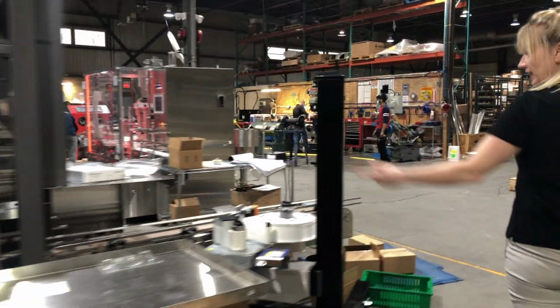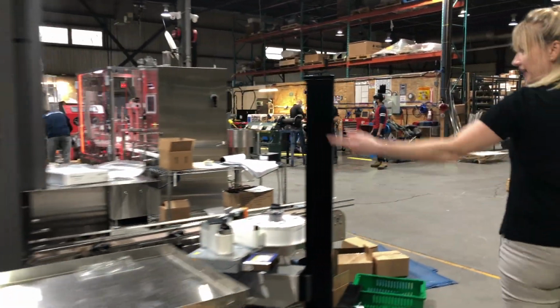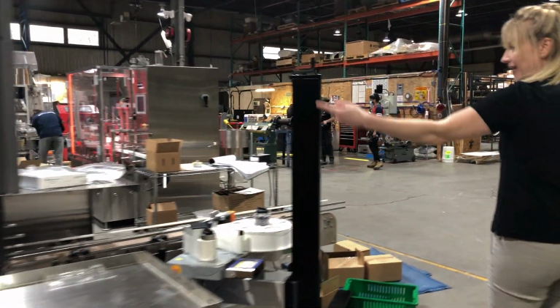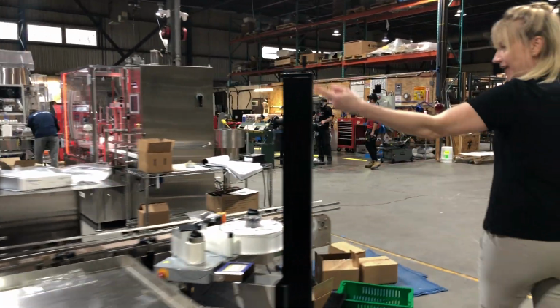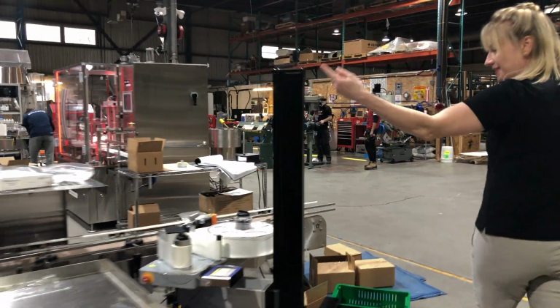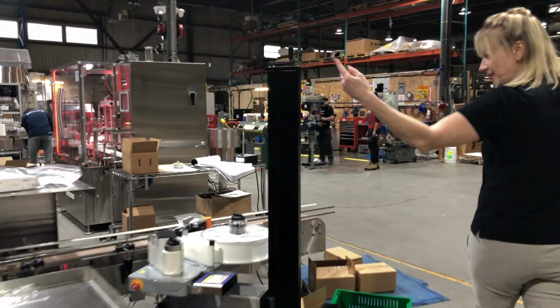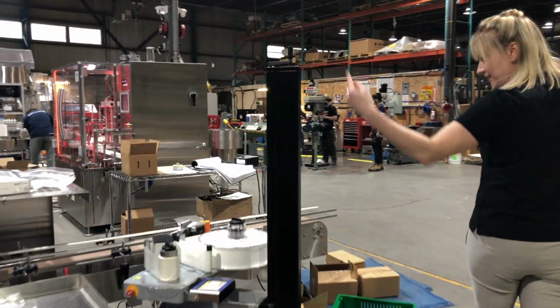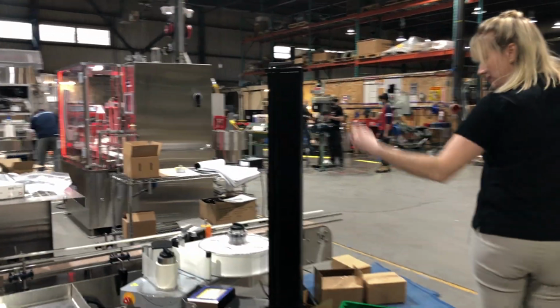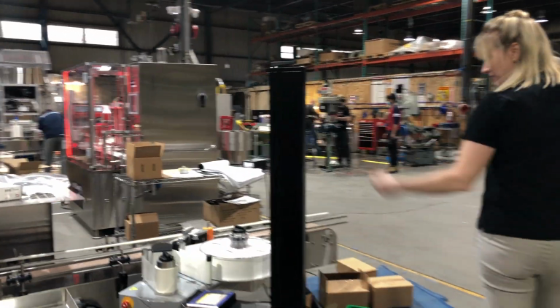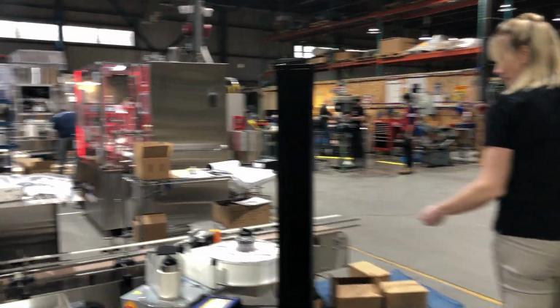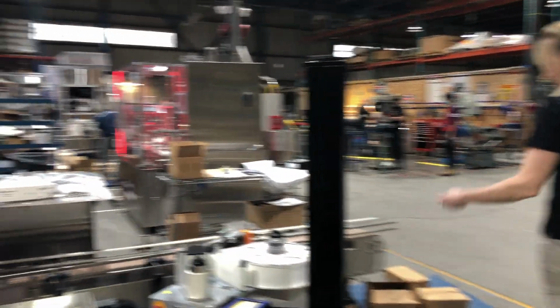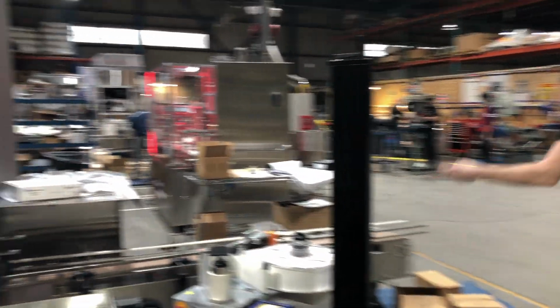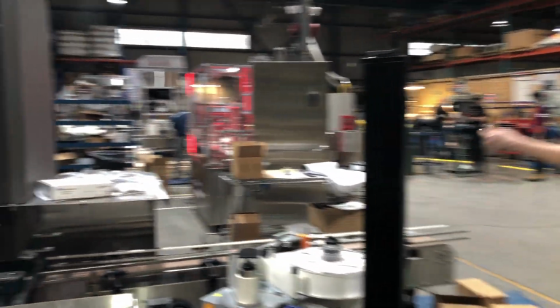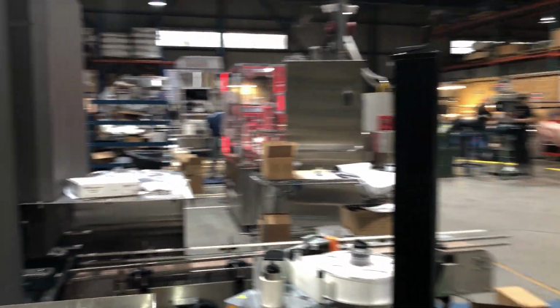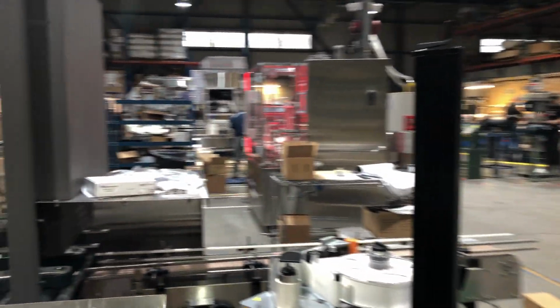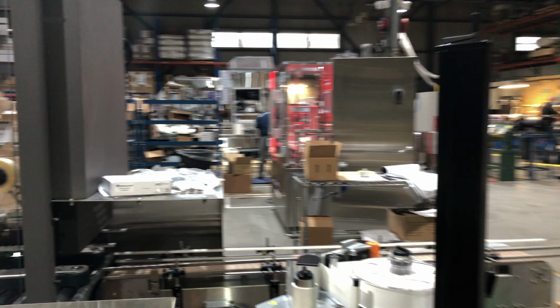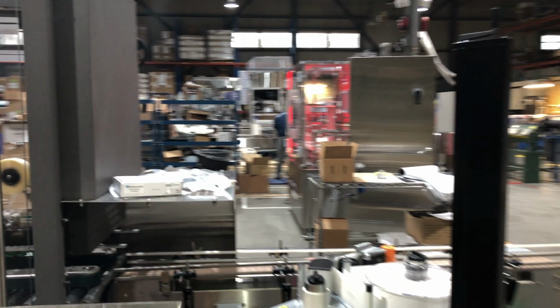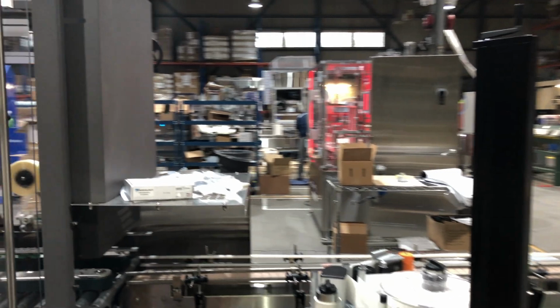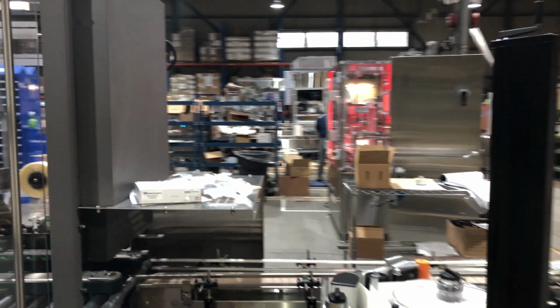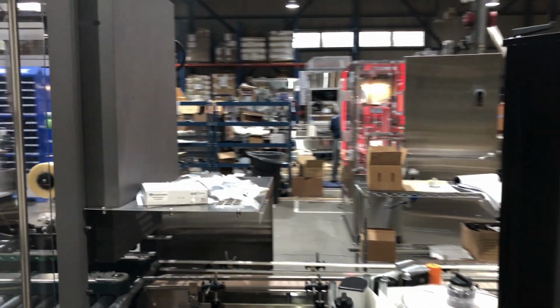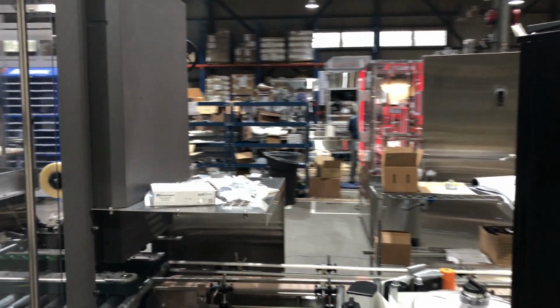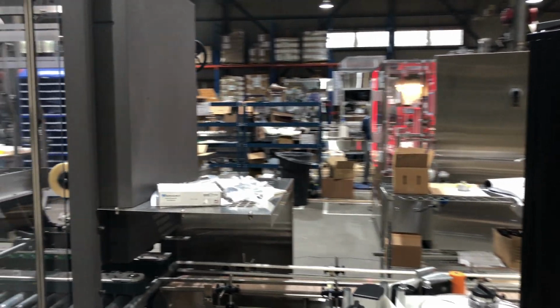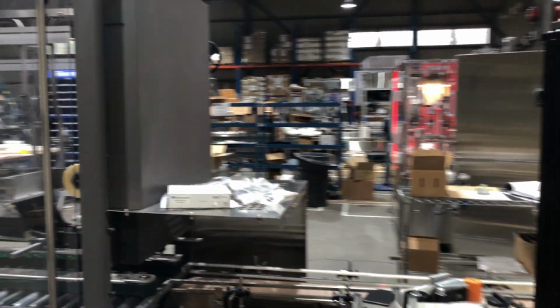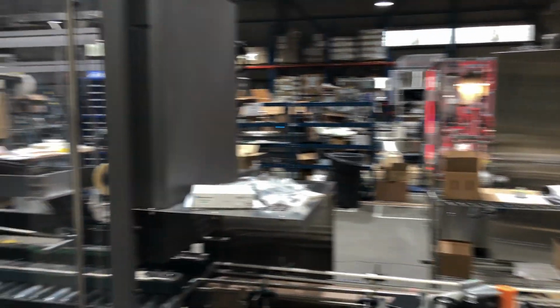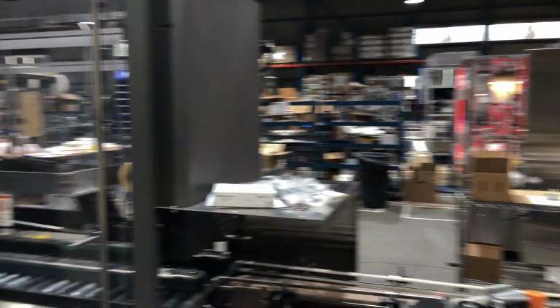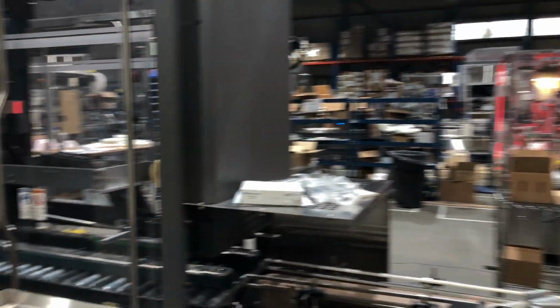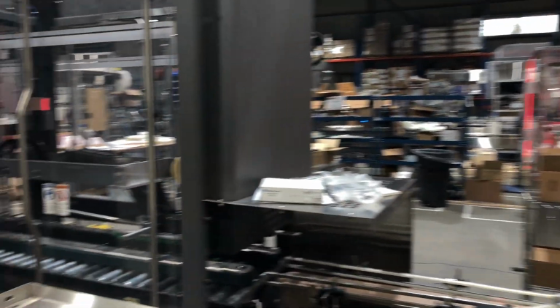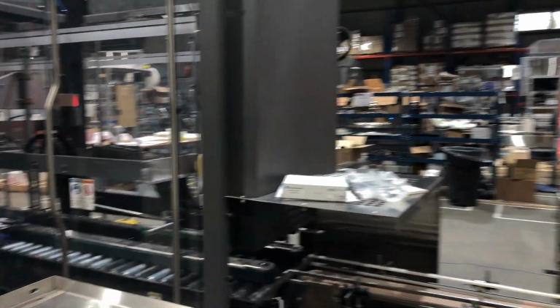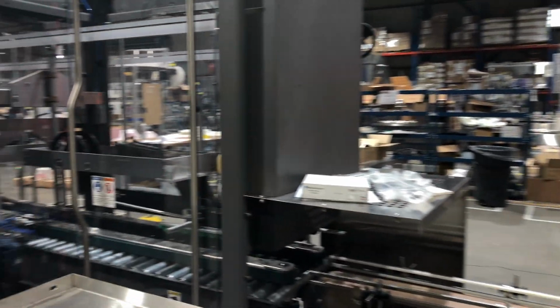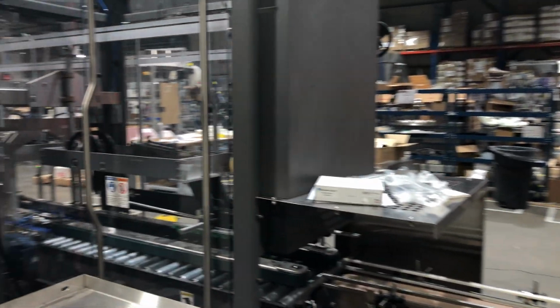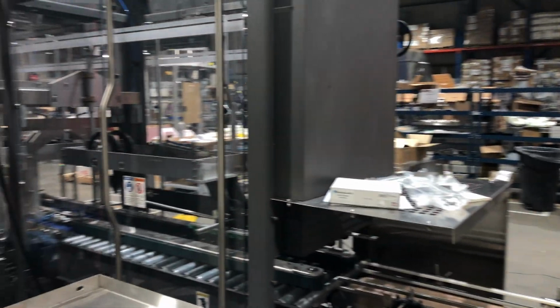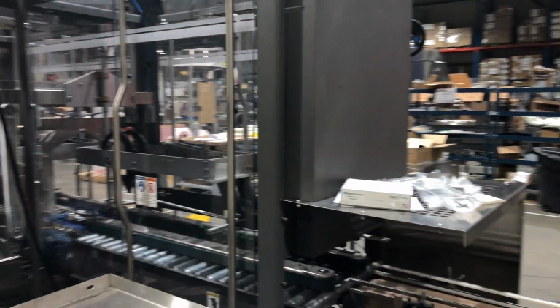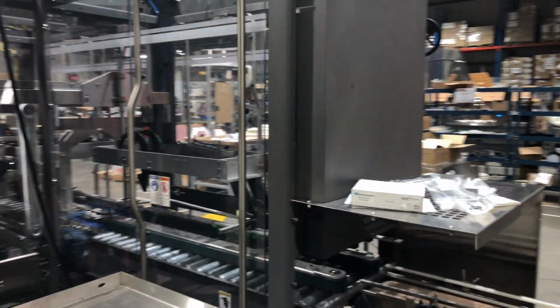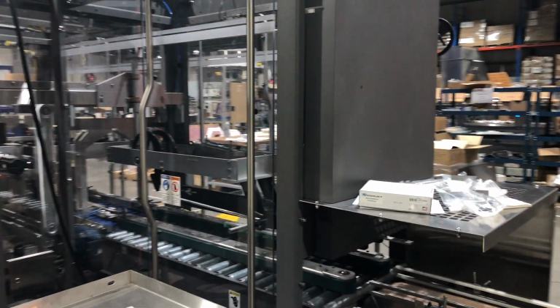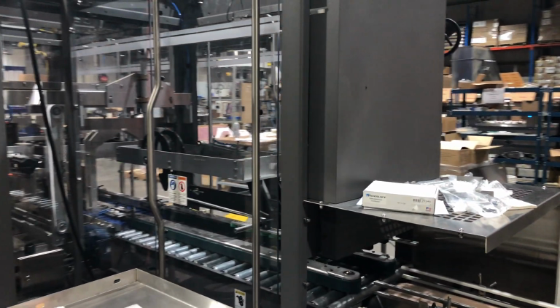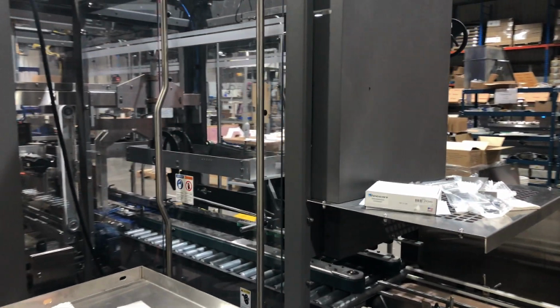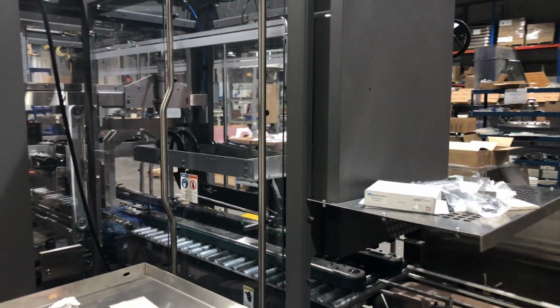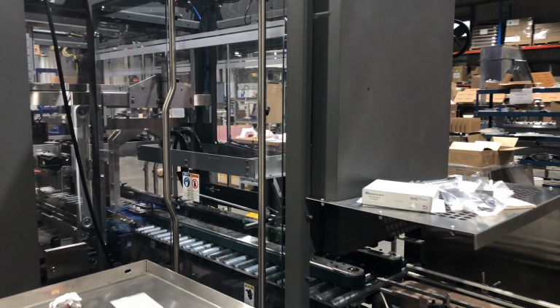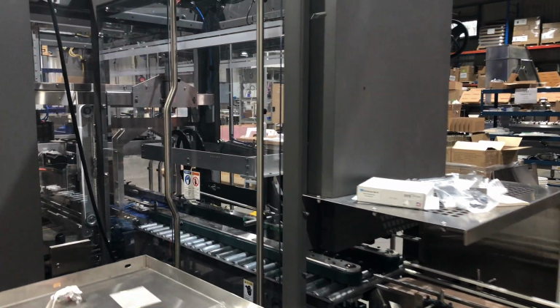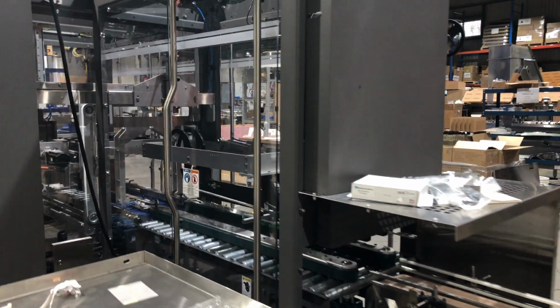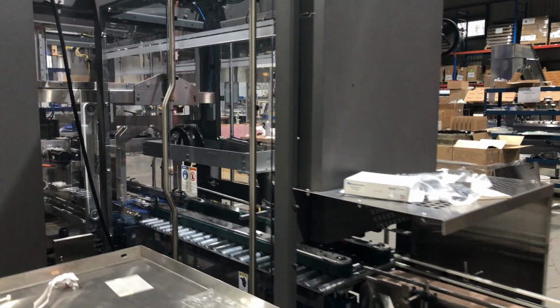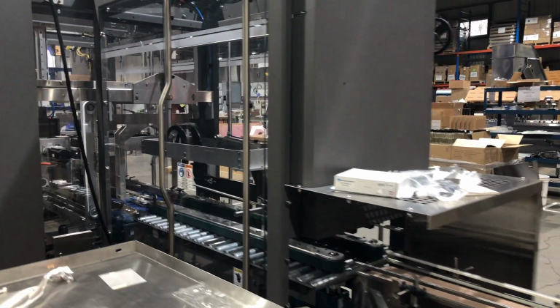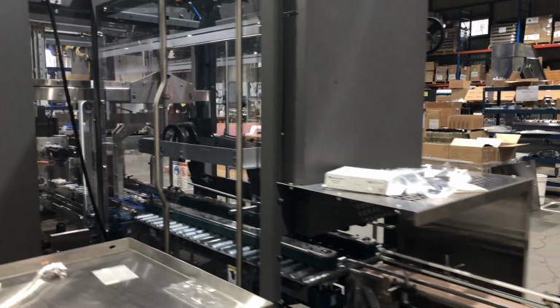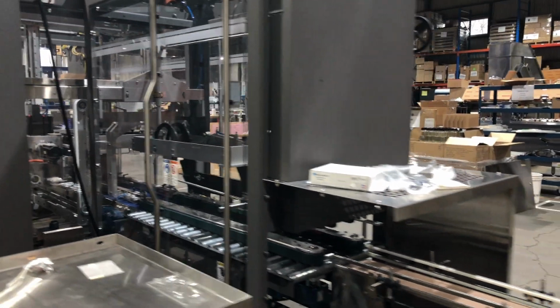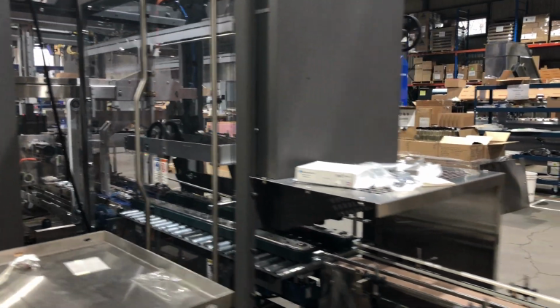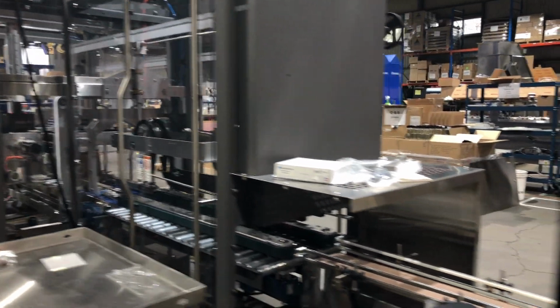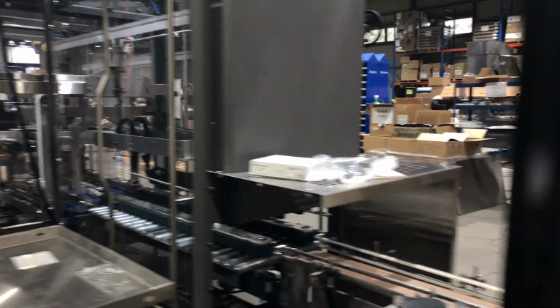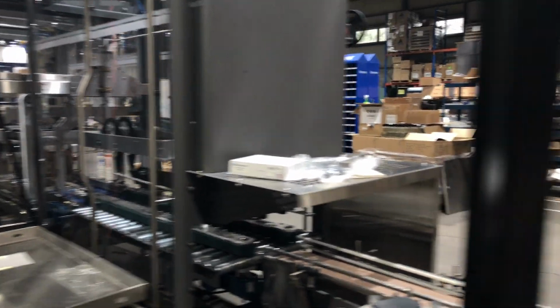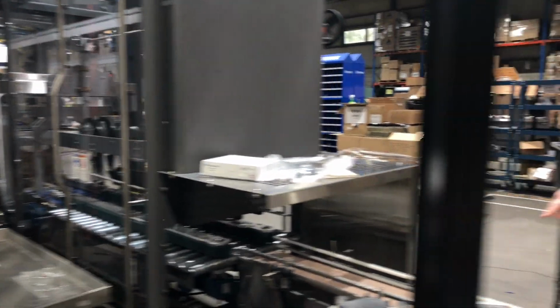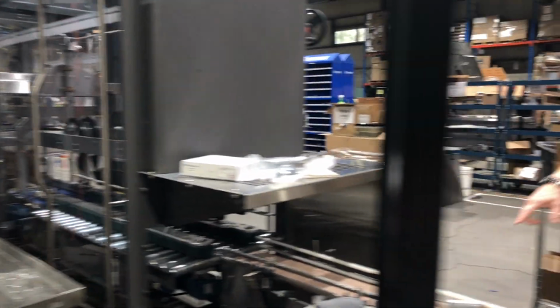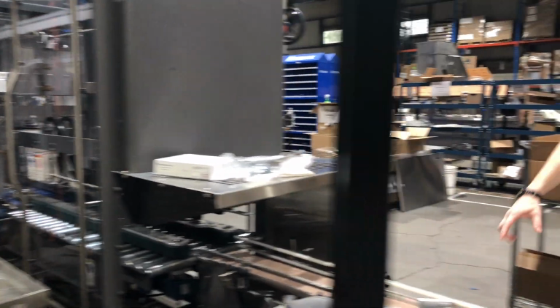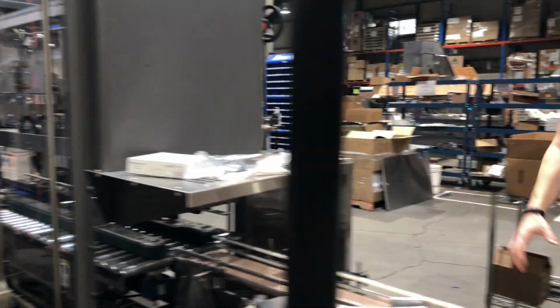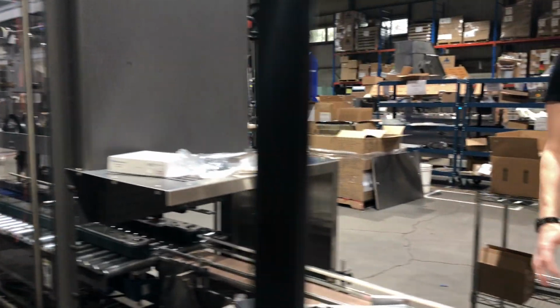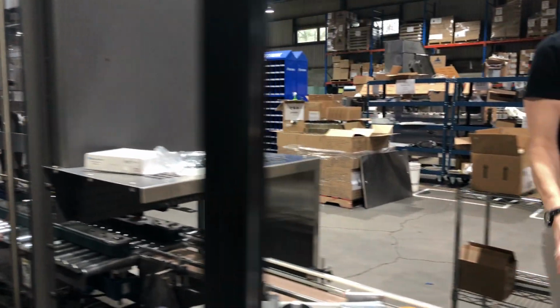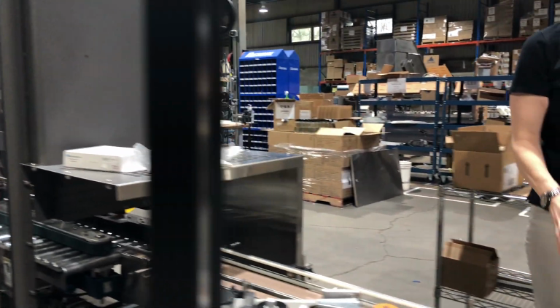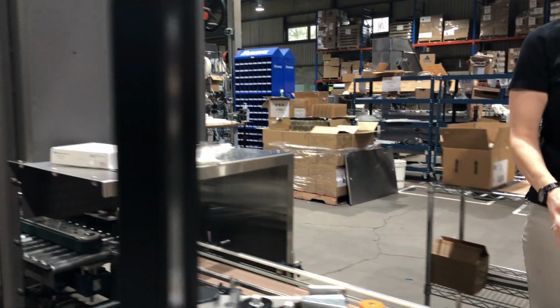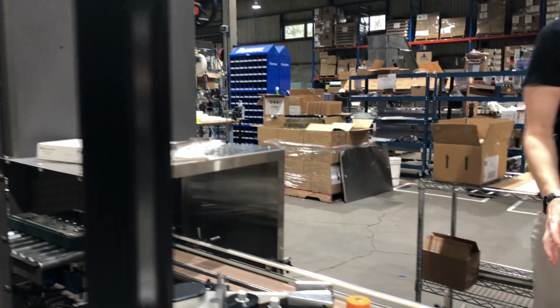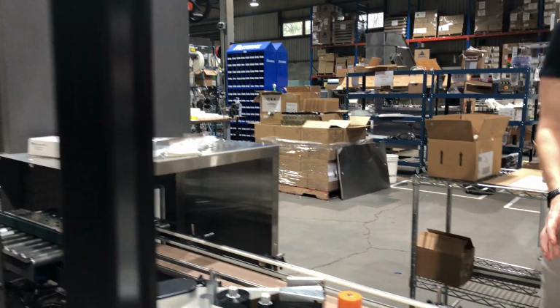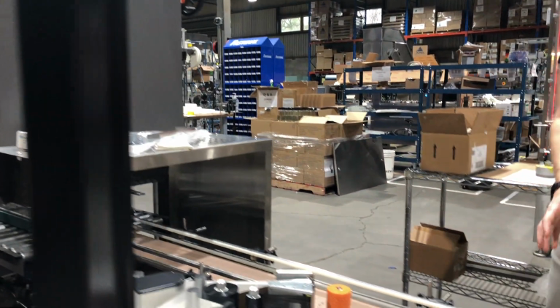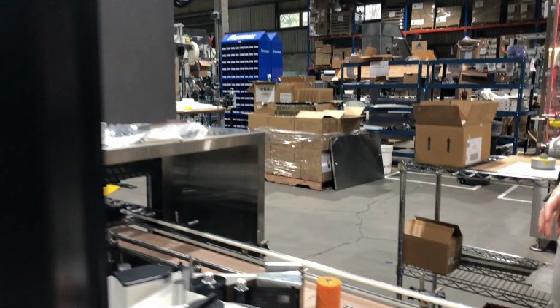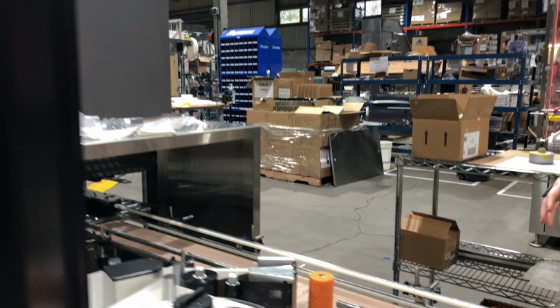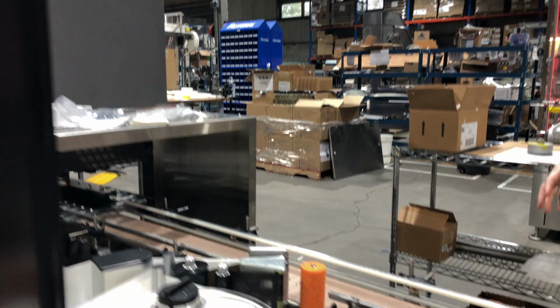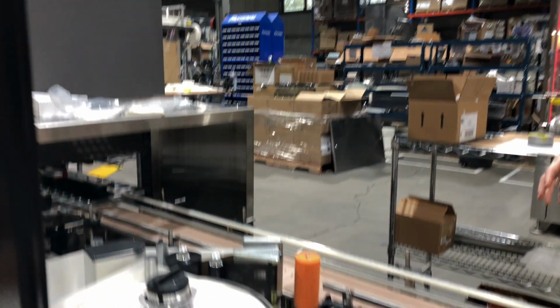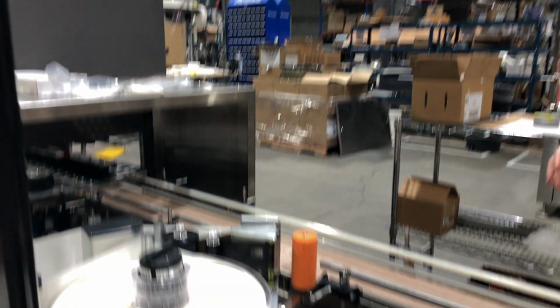It exits the case packer, we have a case labeler here, and then the finished product here.